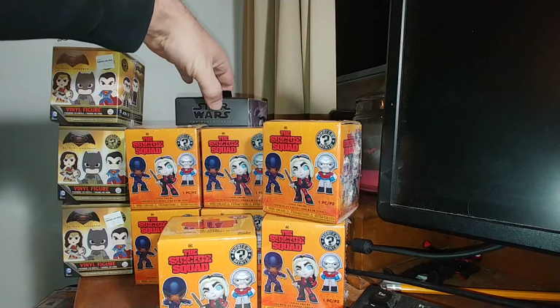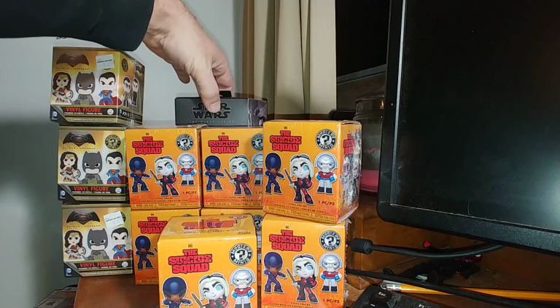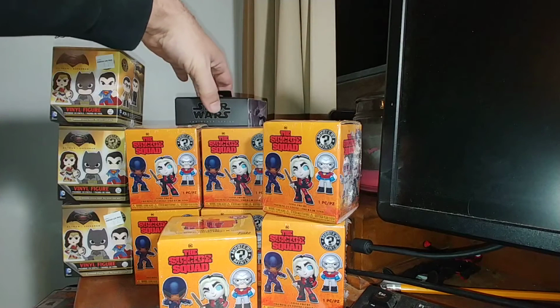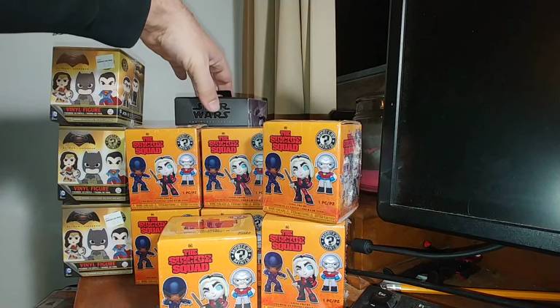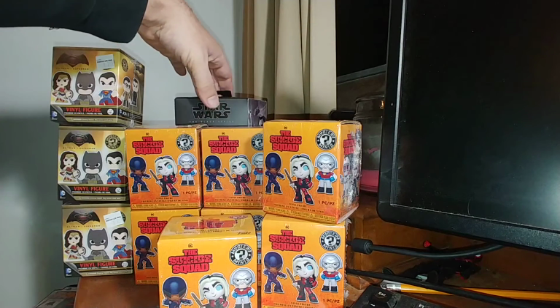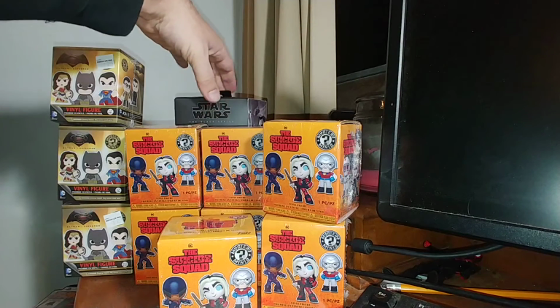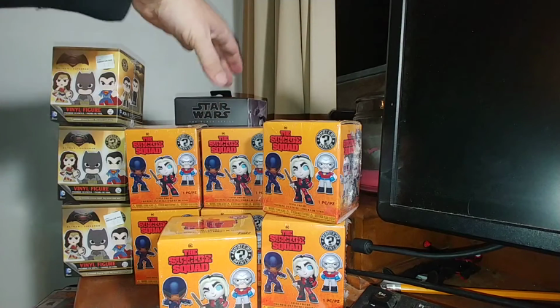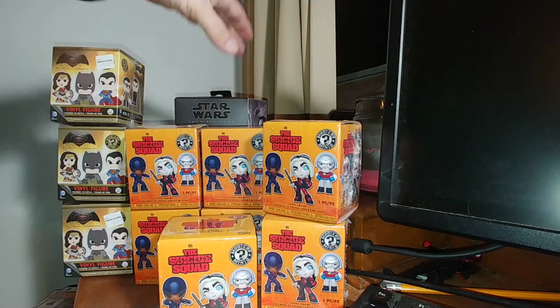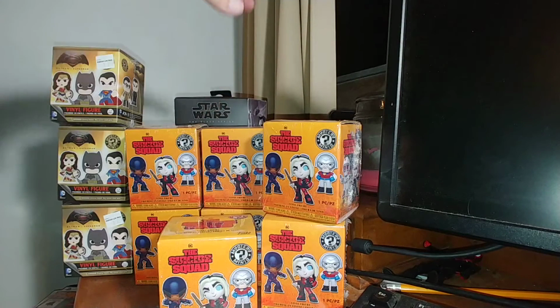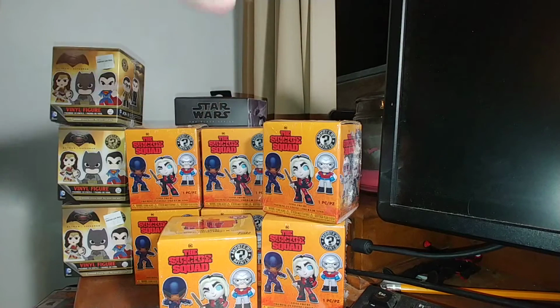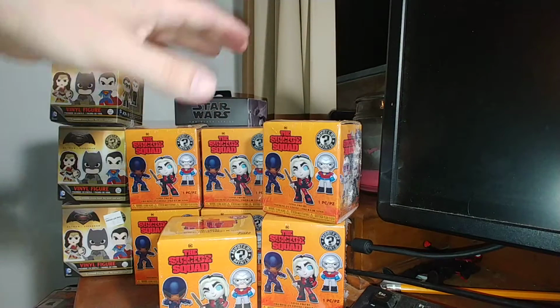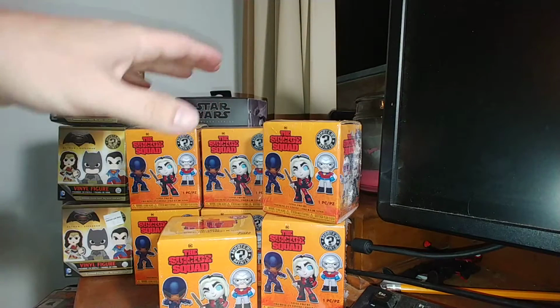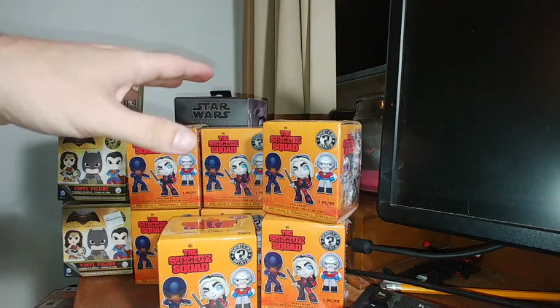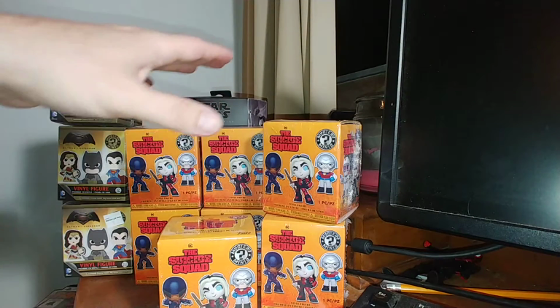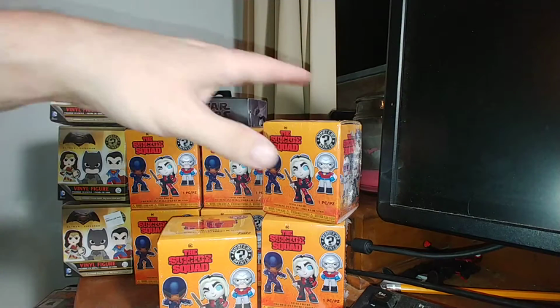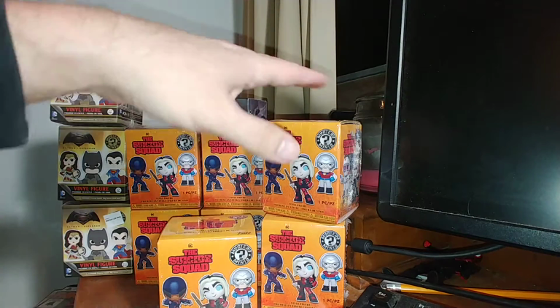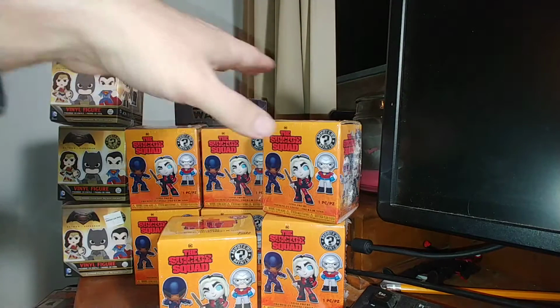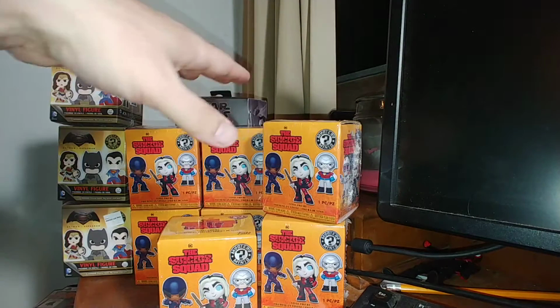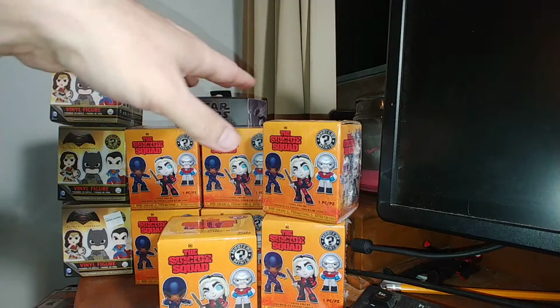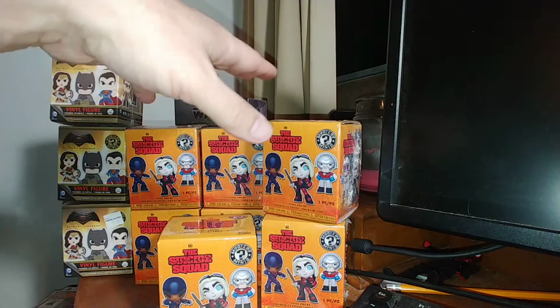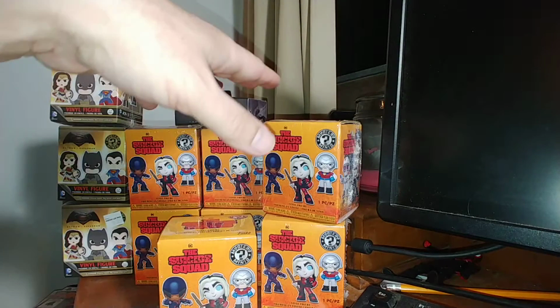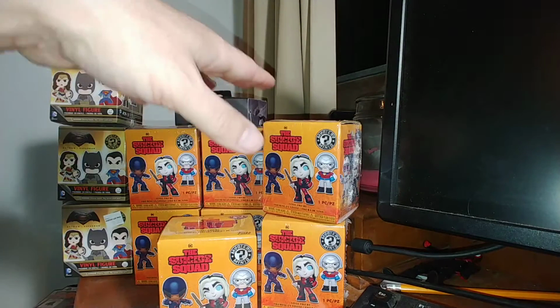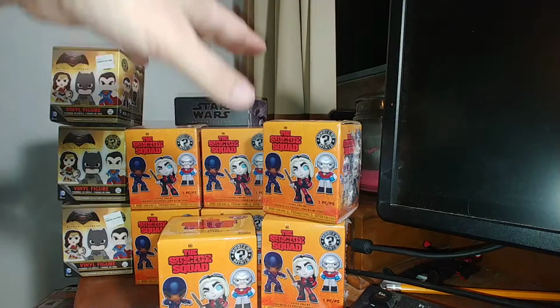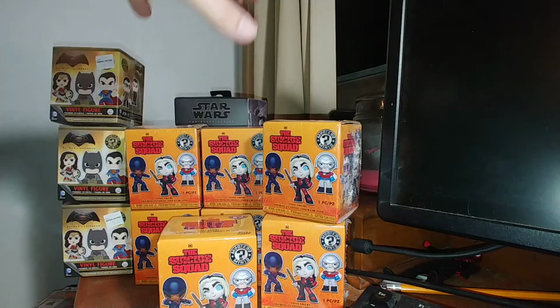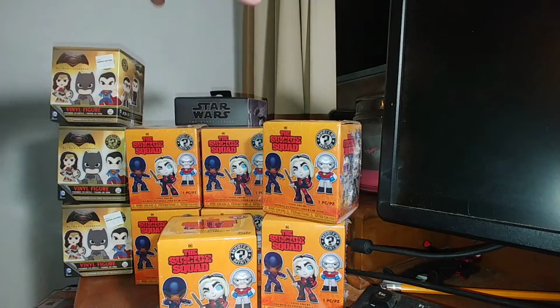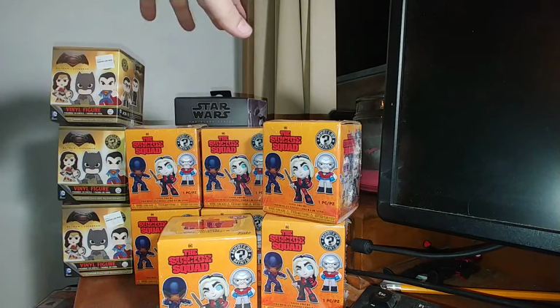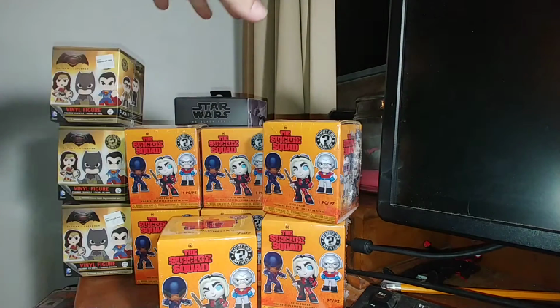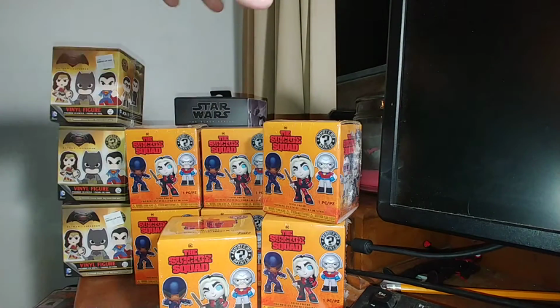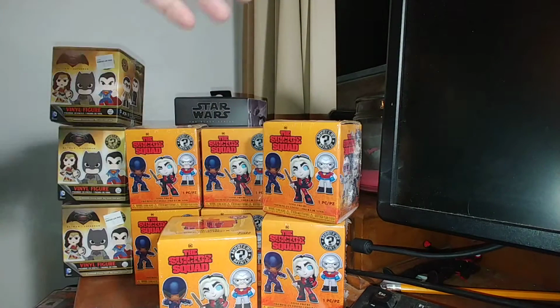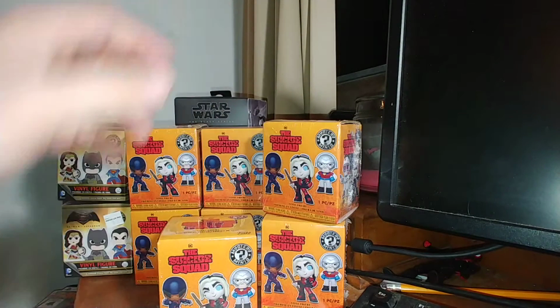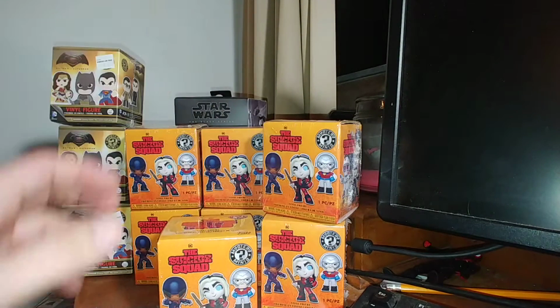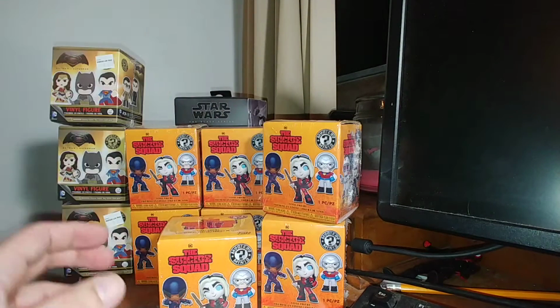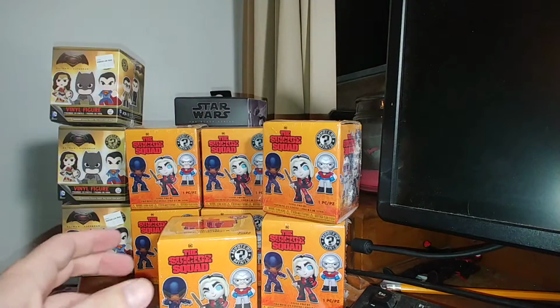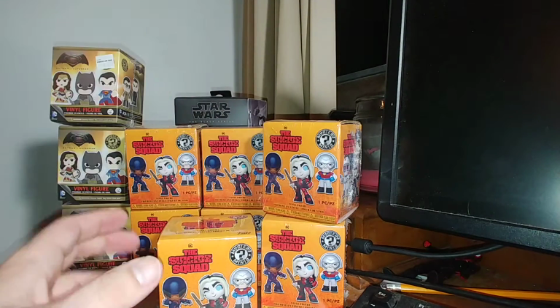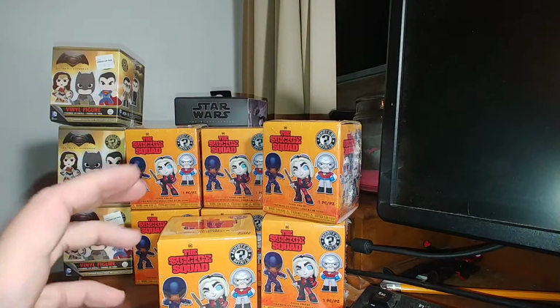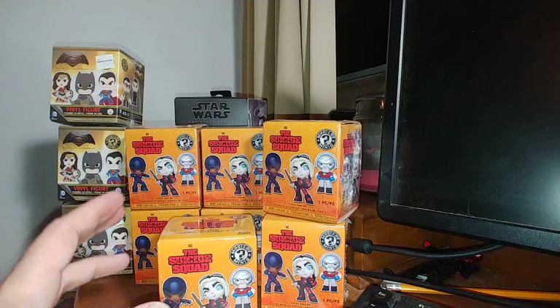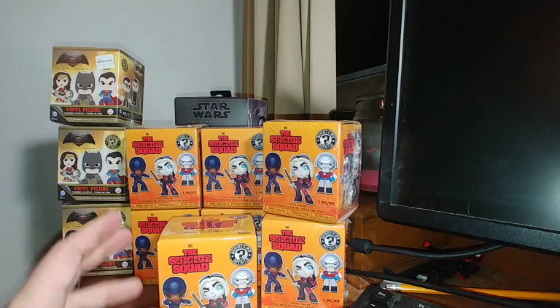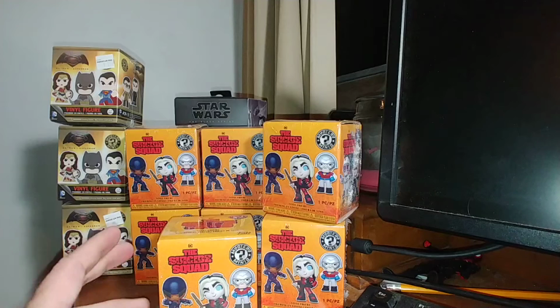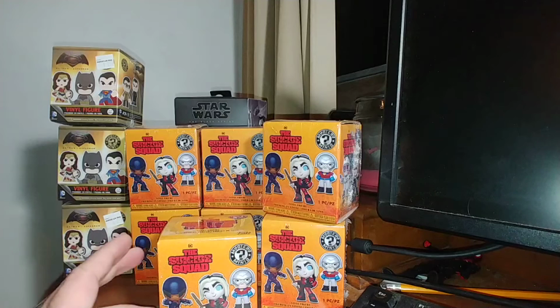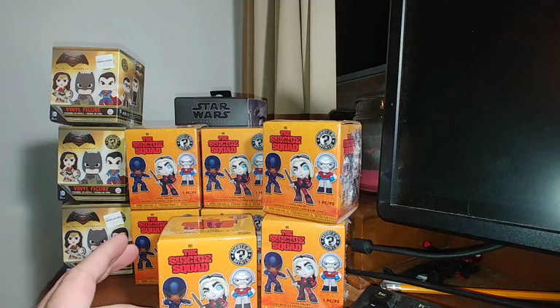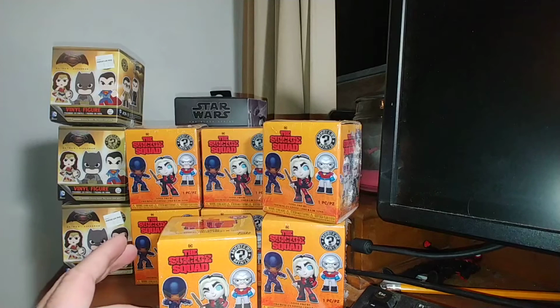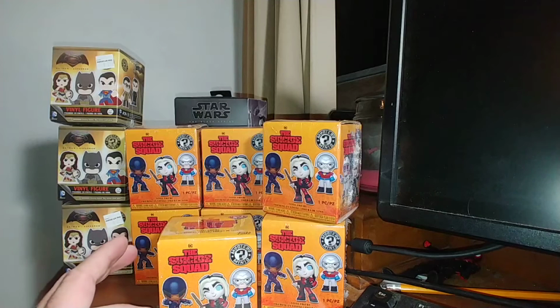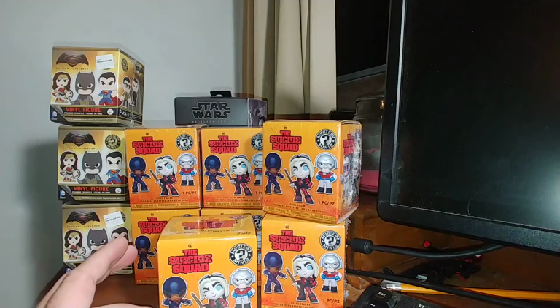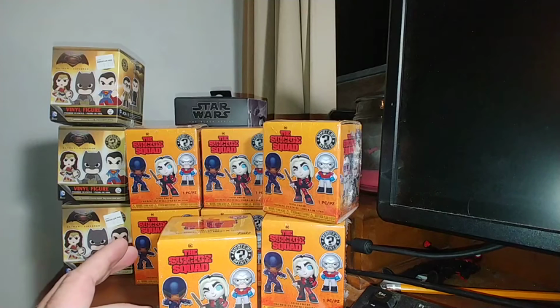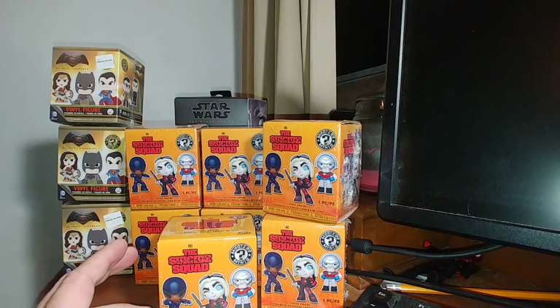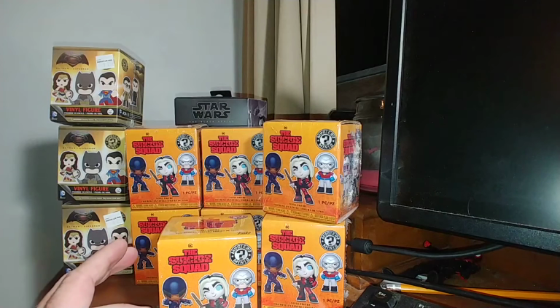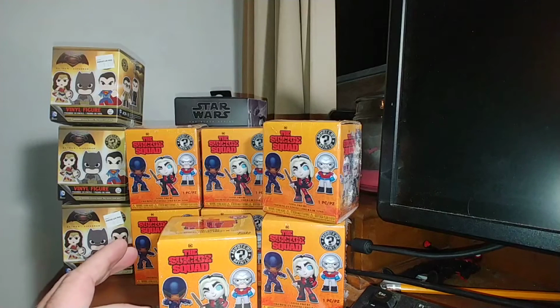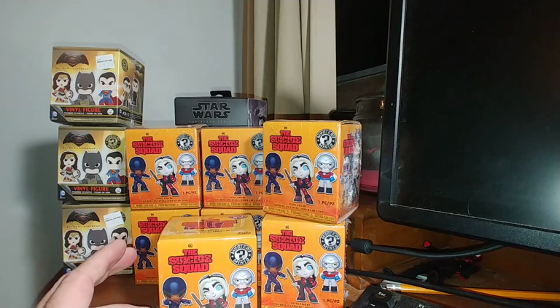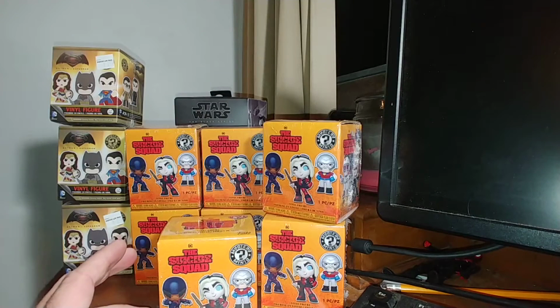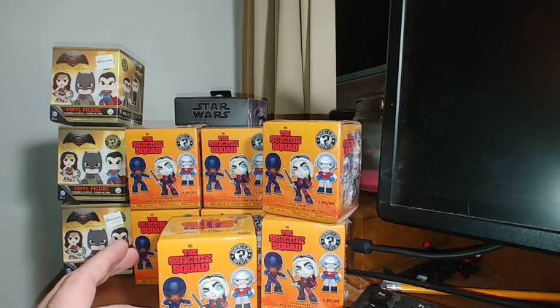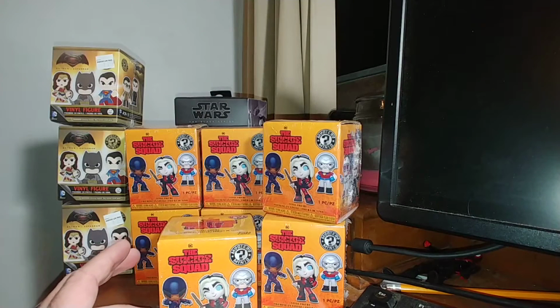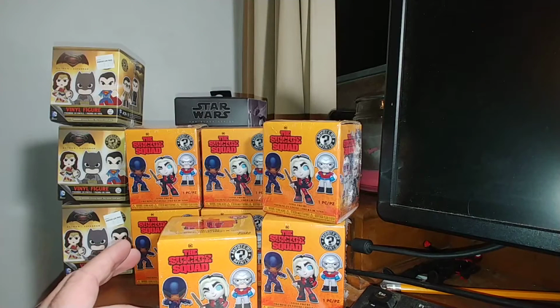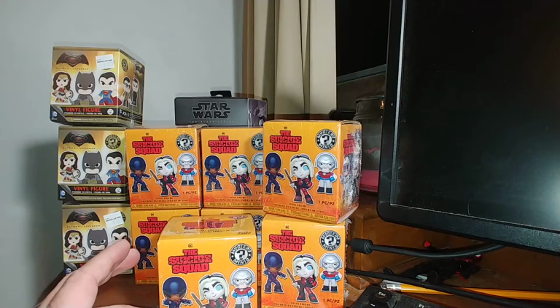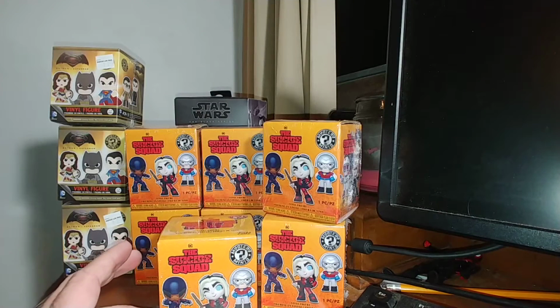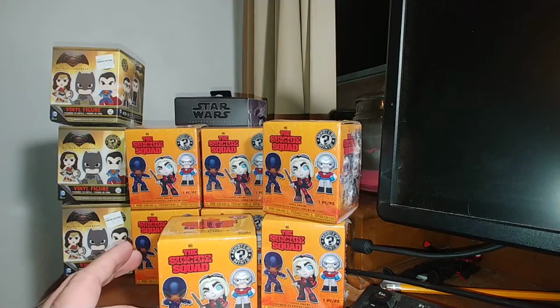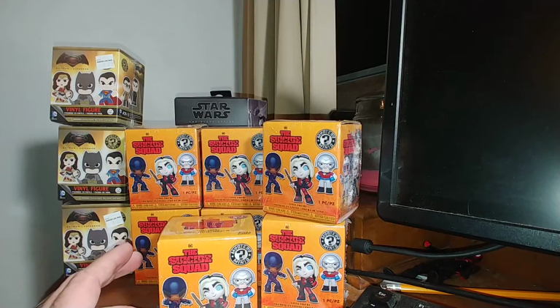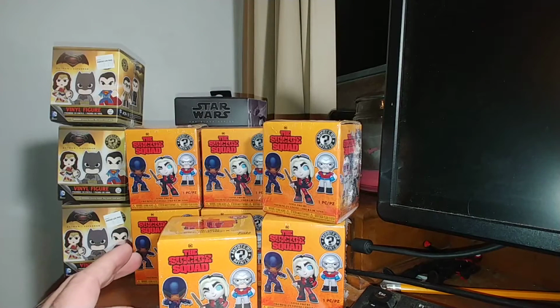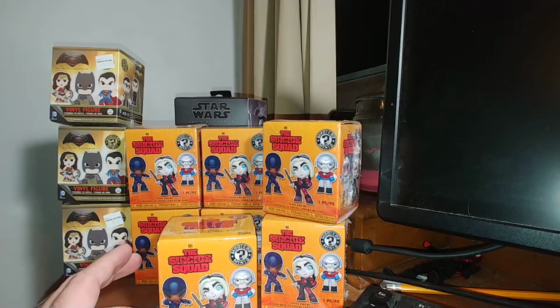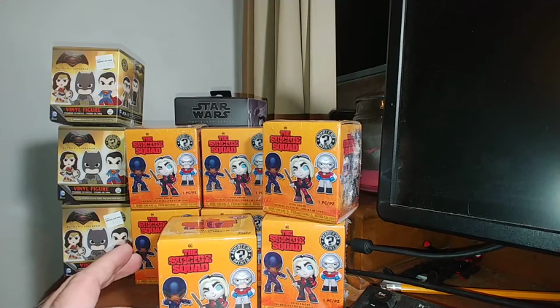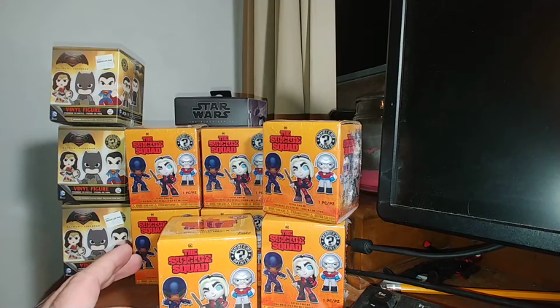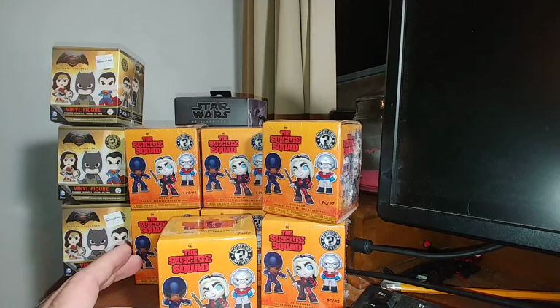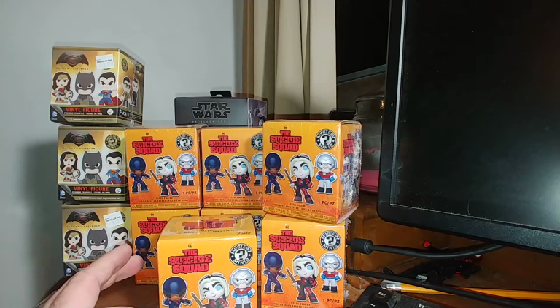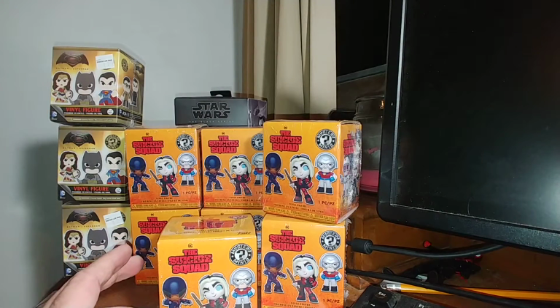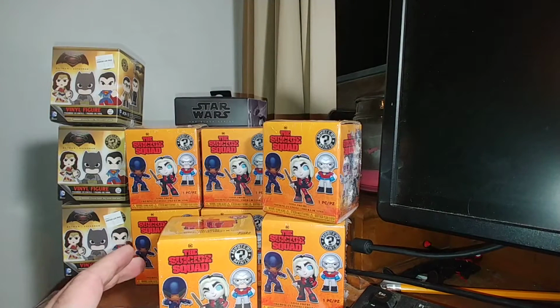It took me like three of these Funkos to get there, but I got the other Funkos before I had the coupon.